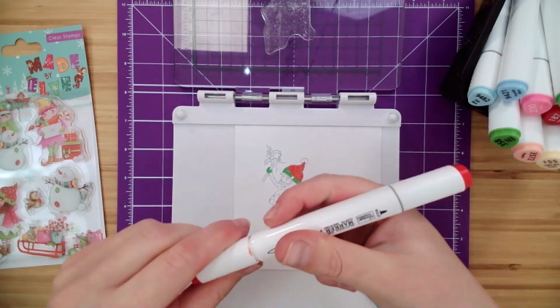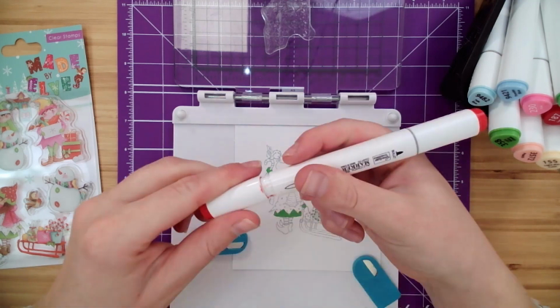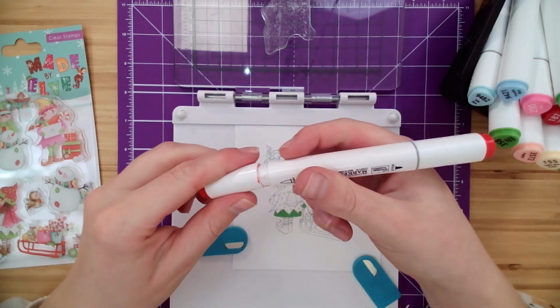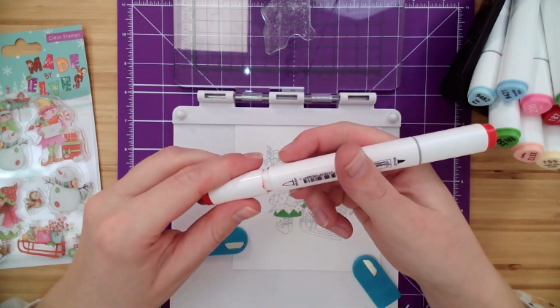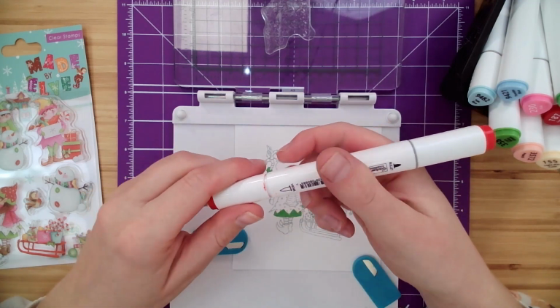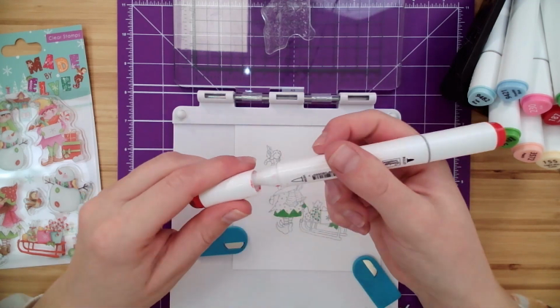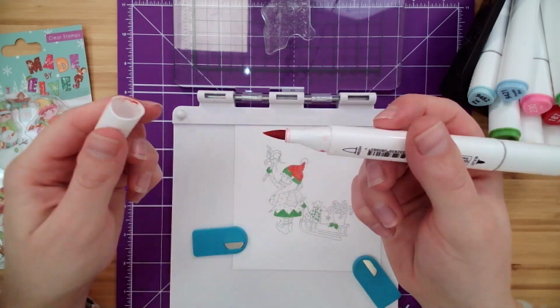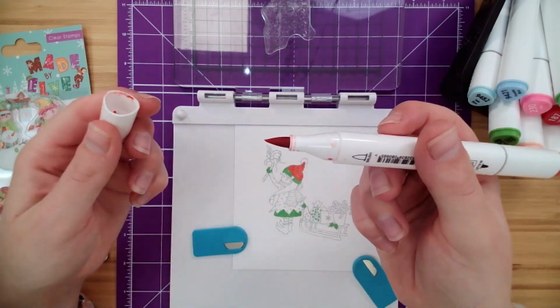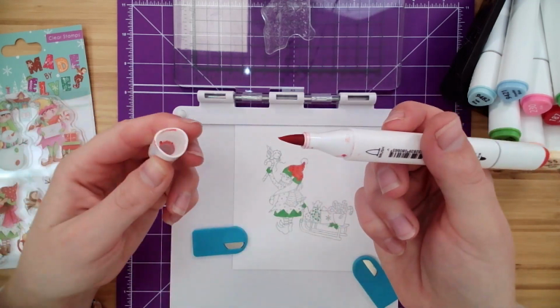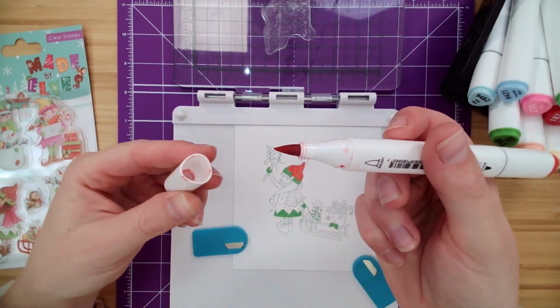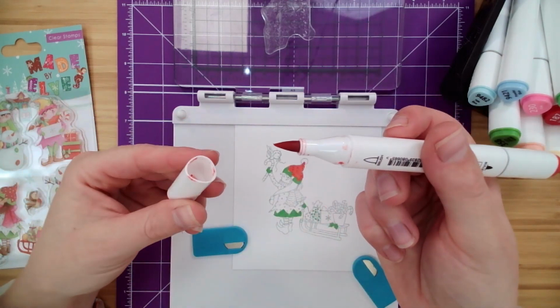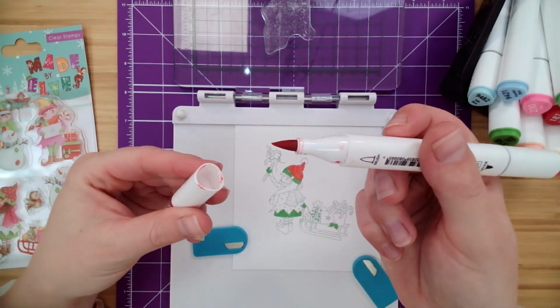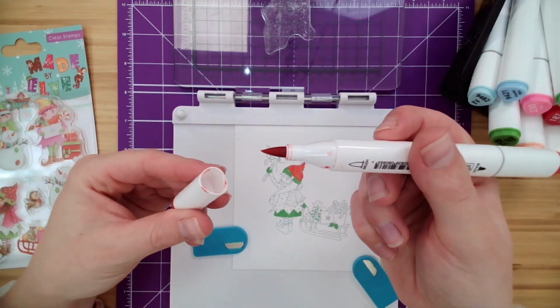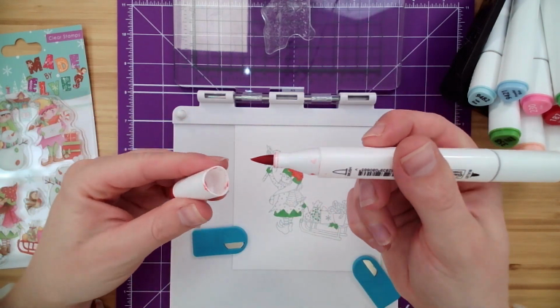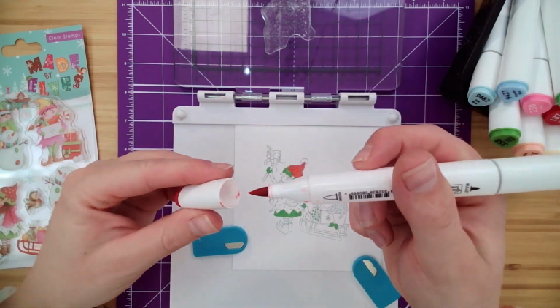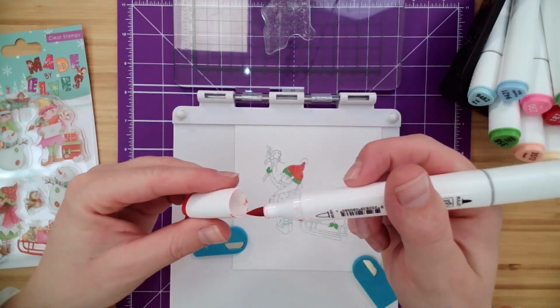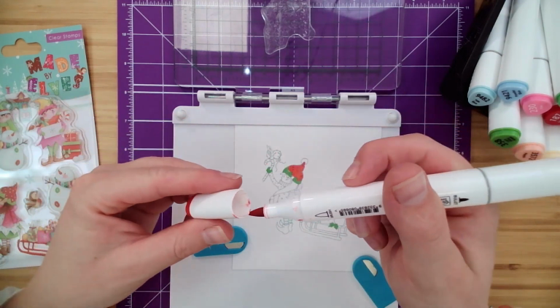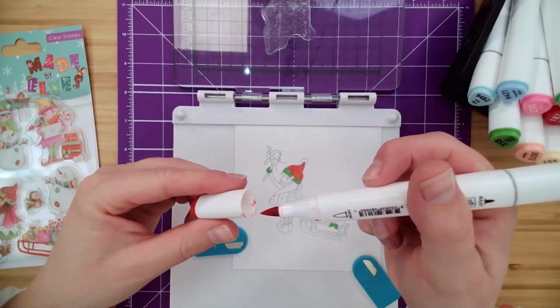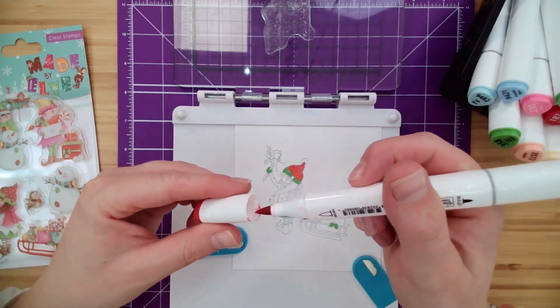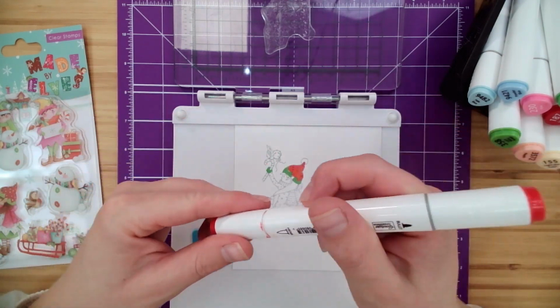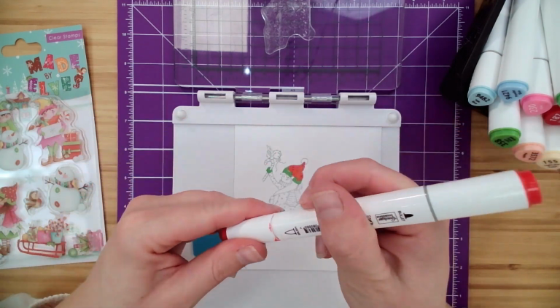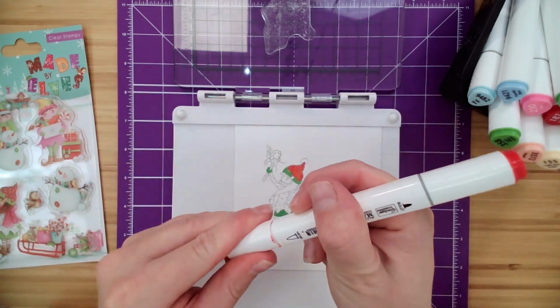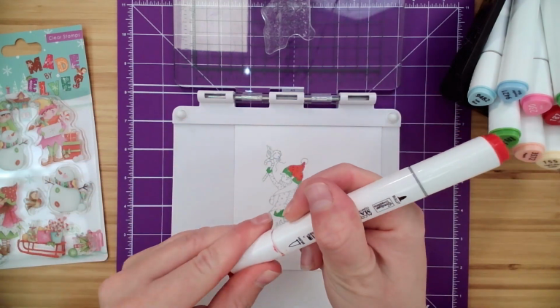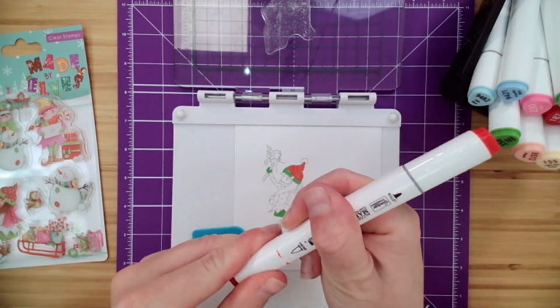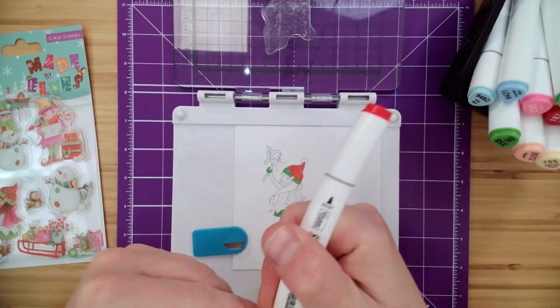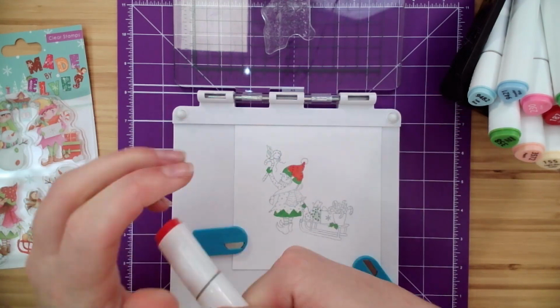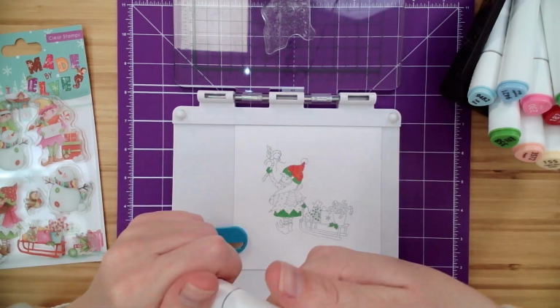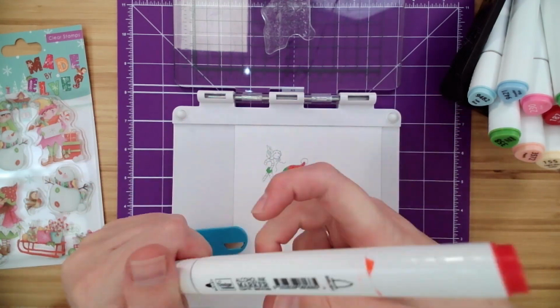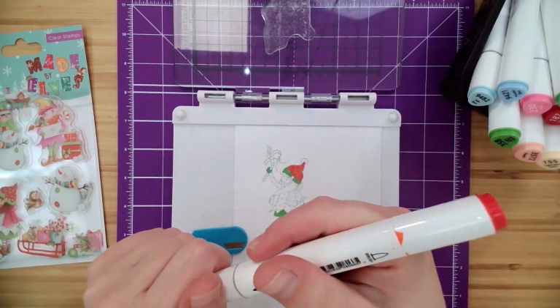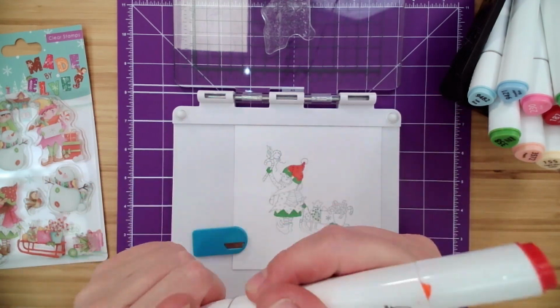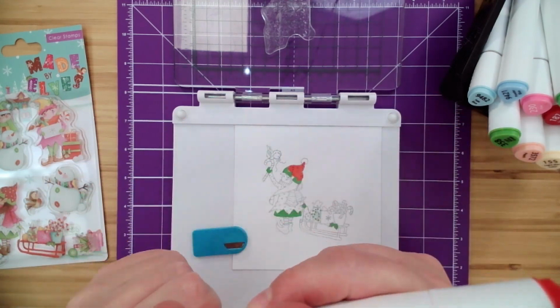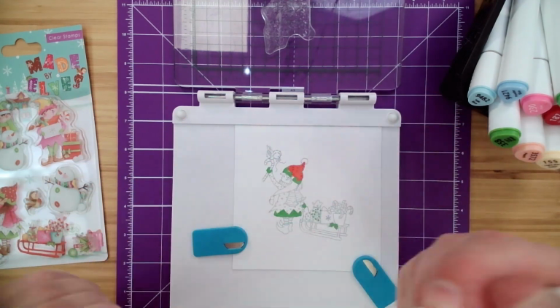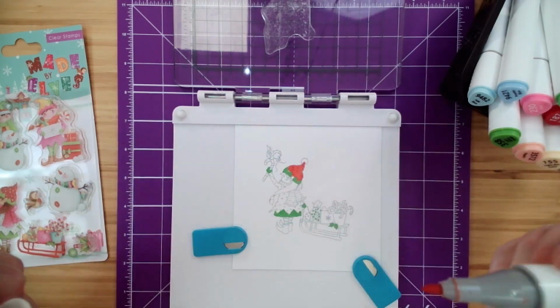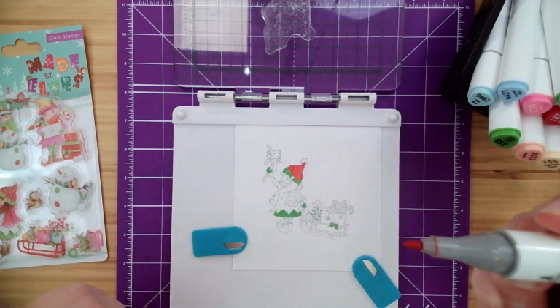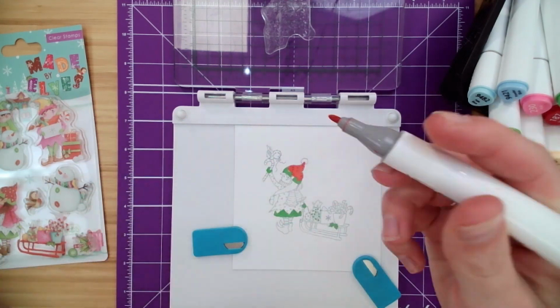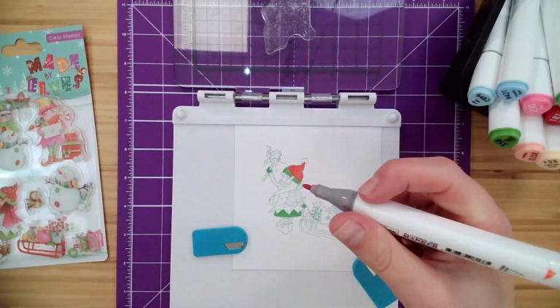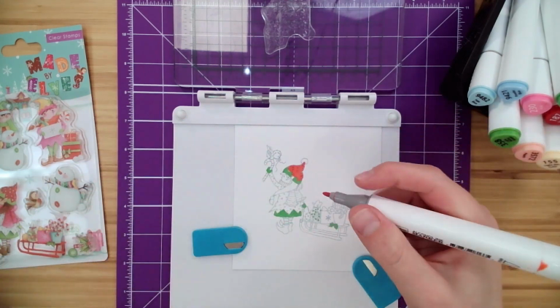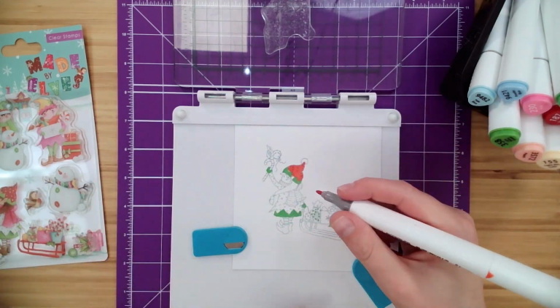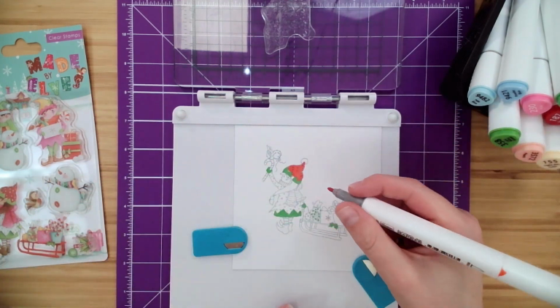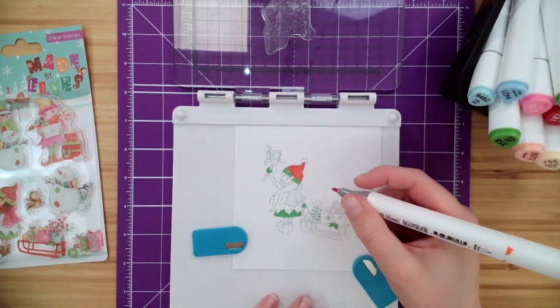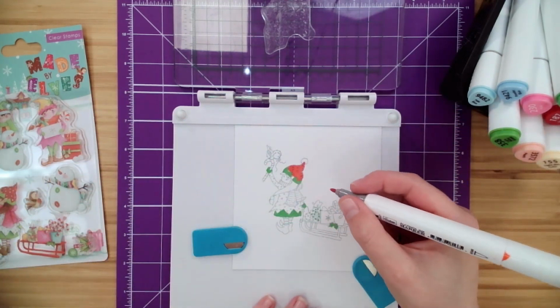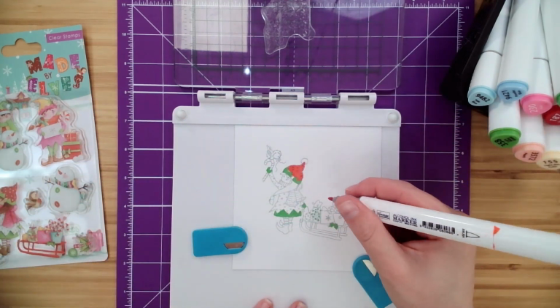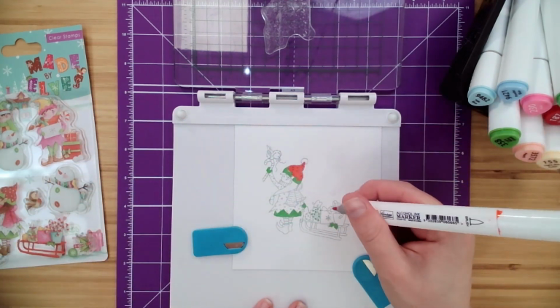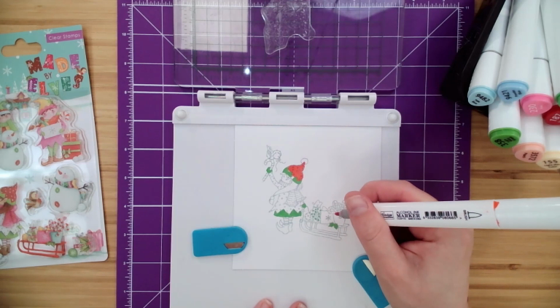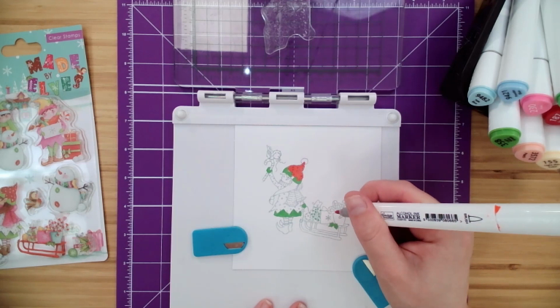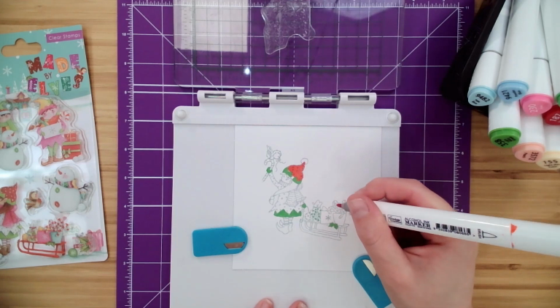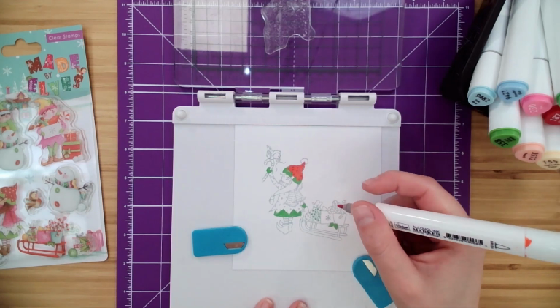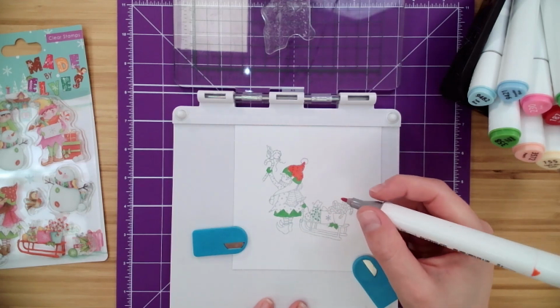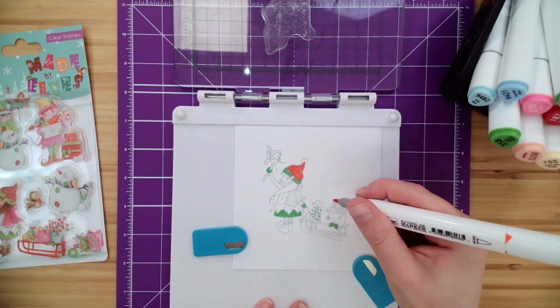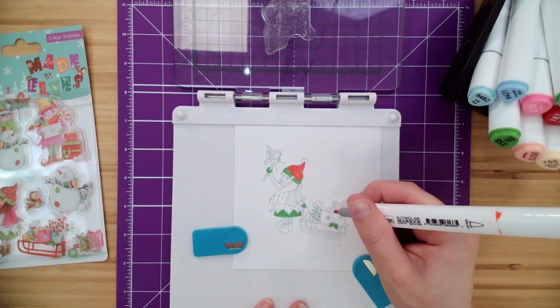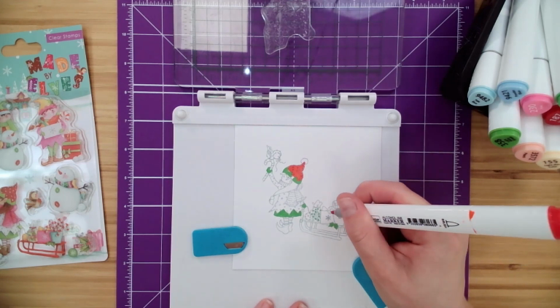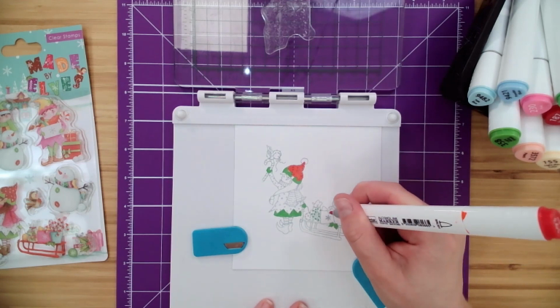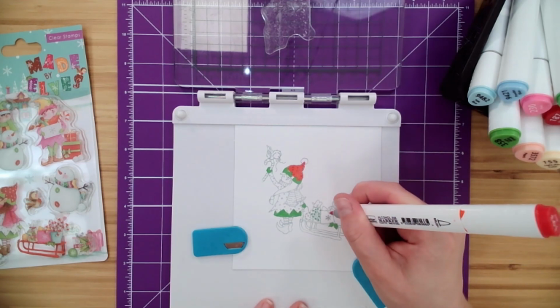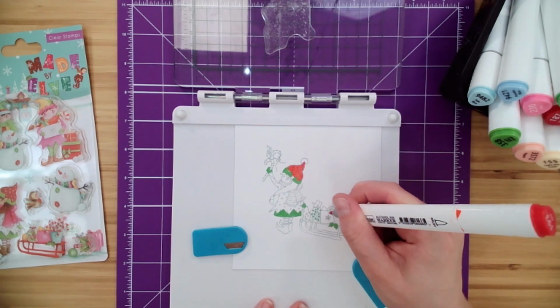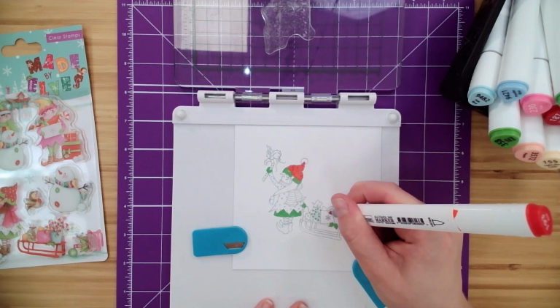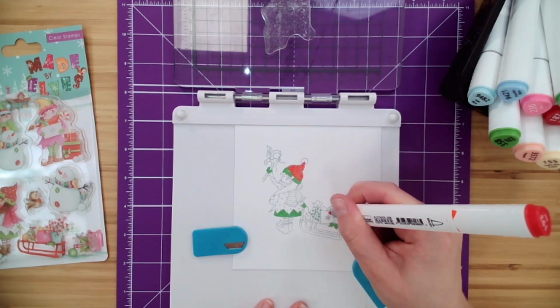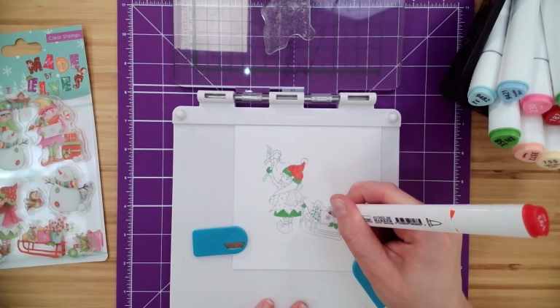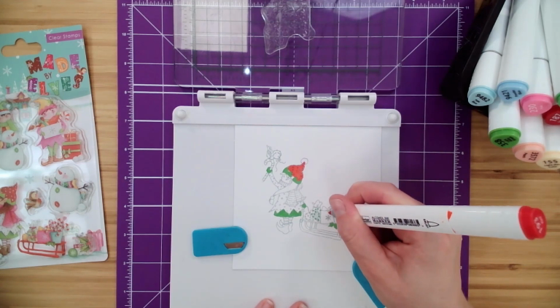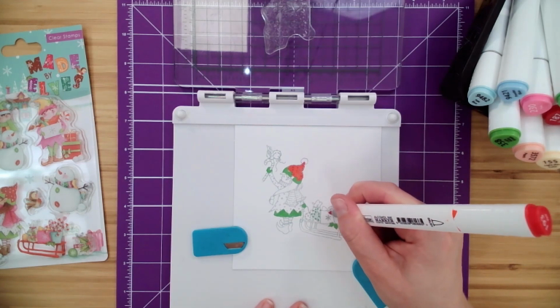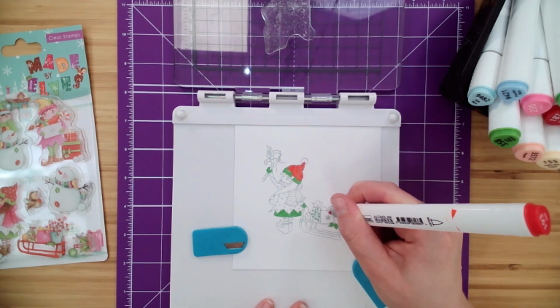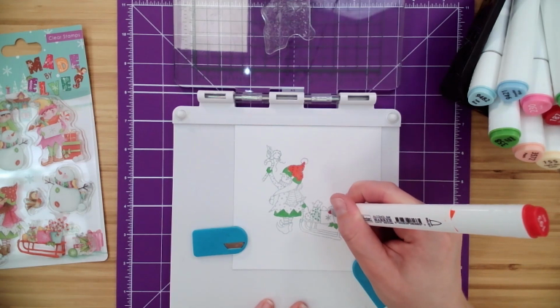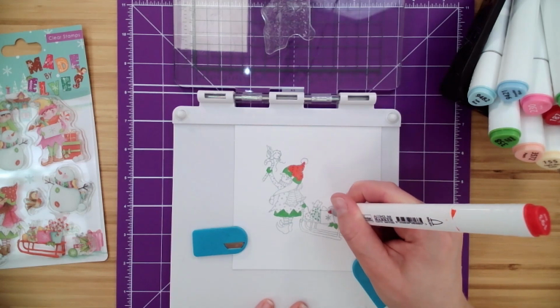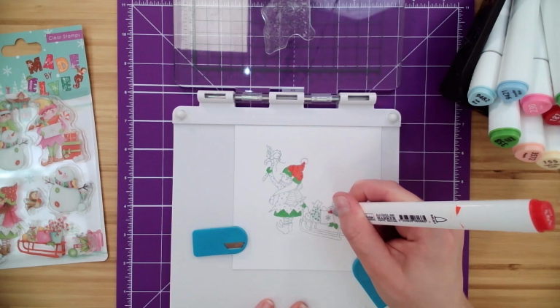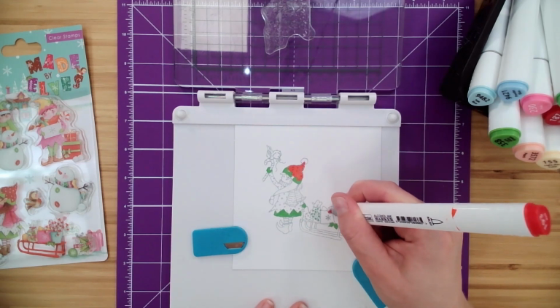These markers — I love them — they've got the brush tip and the fine tip that you can really use to get some of that detail.